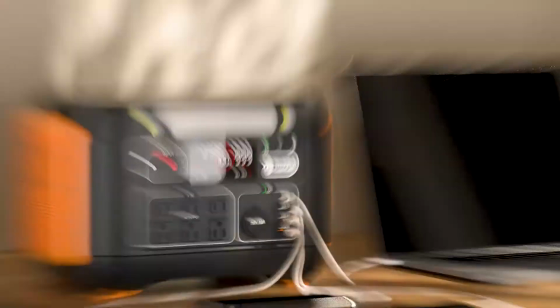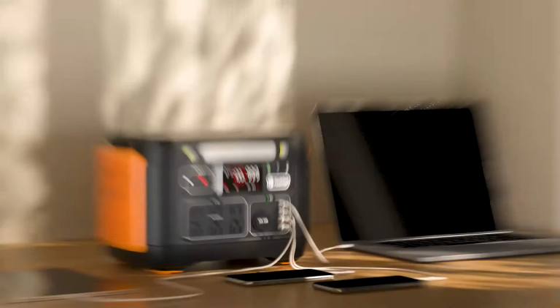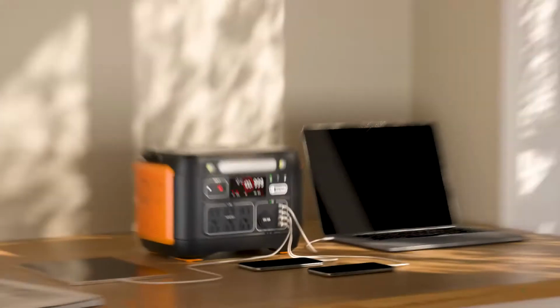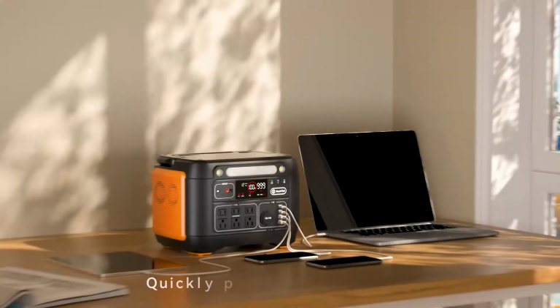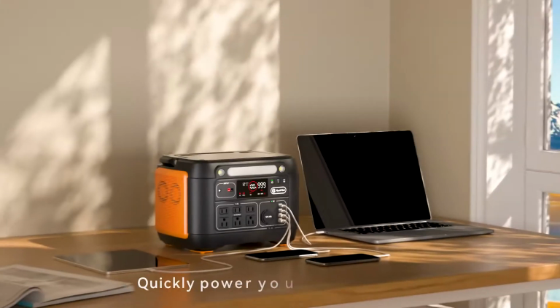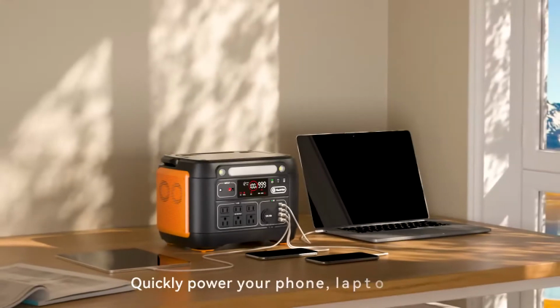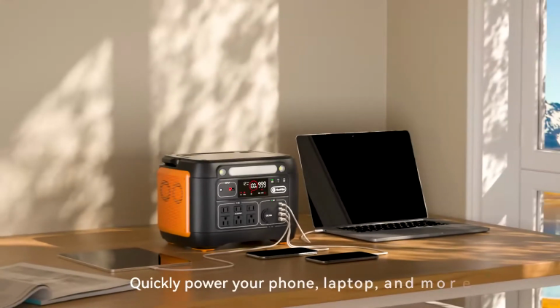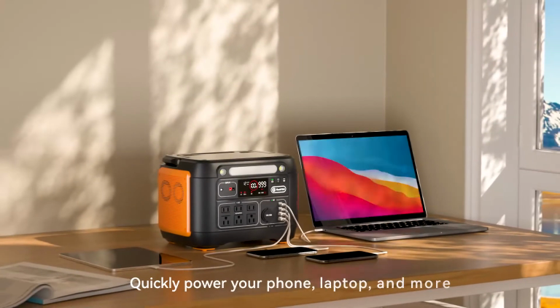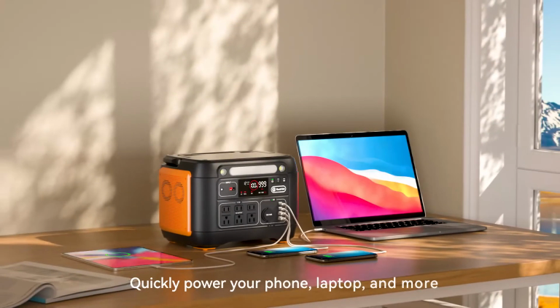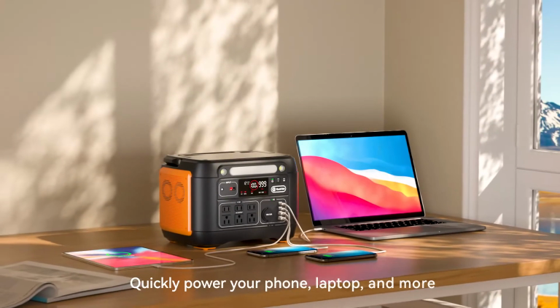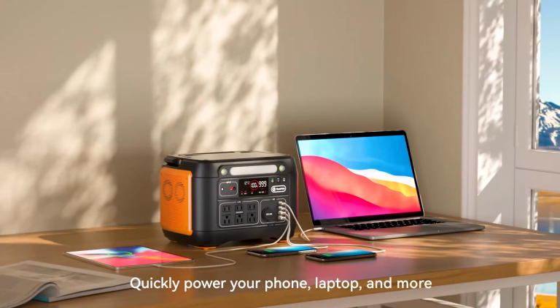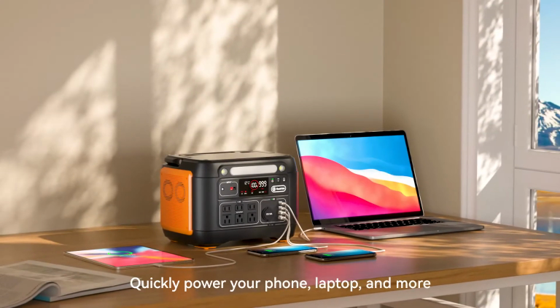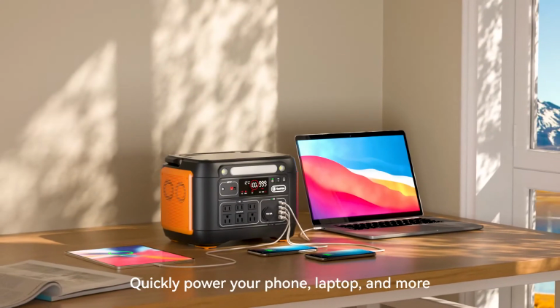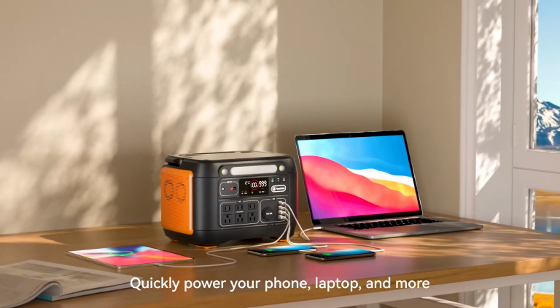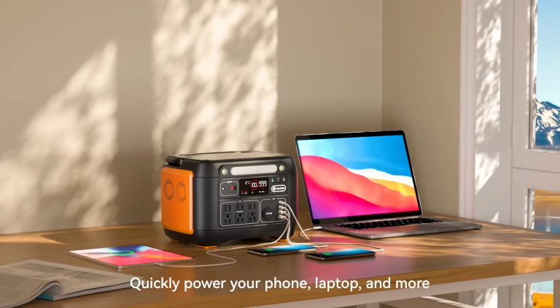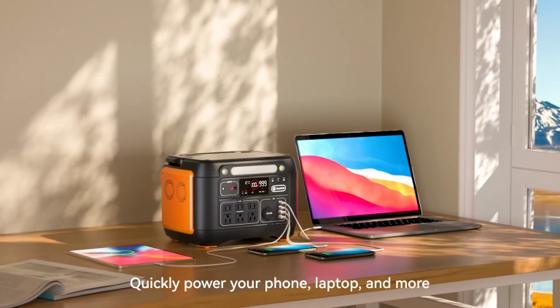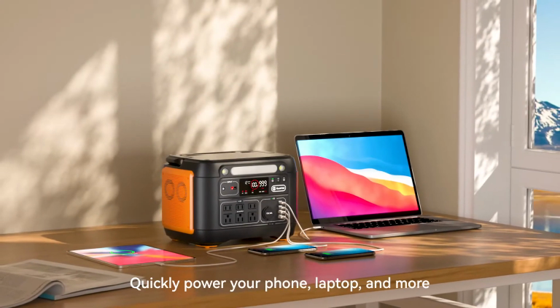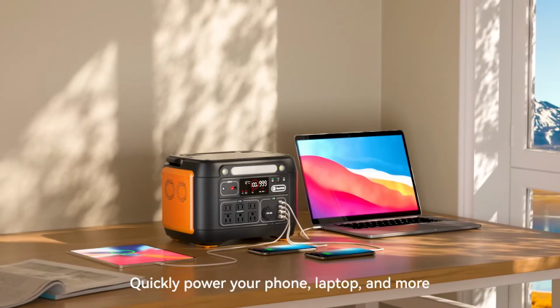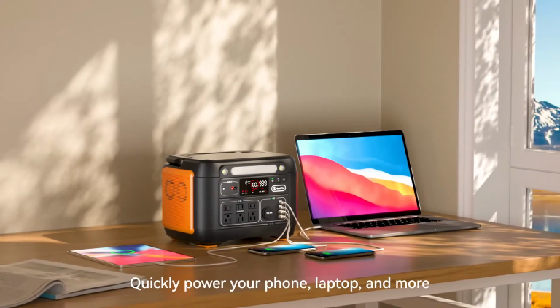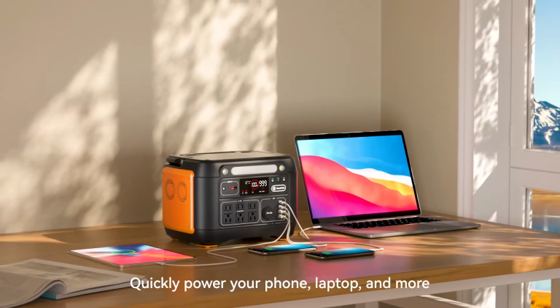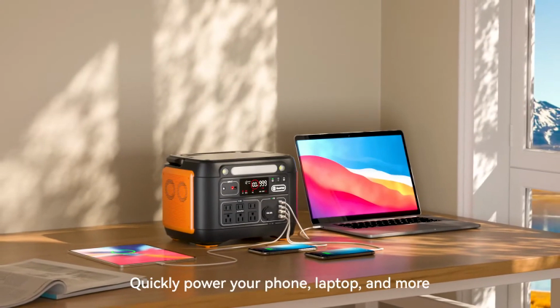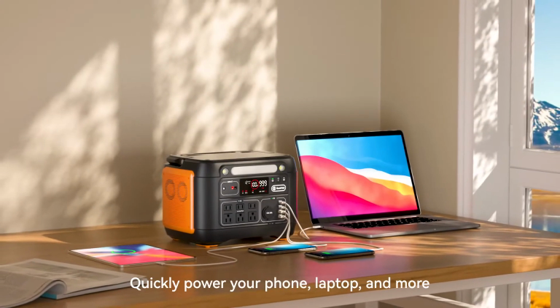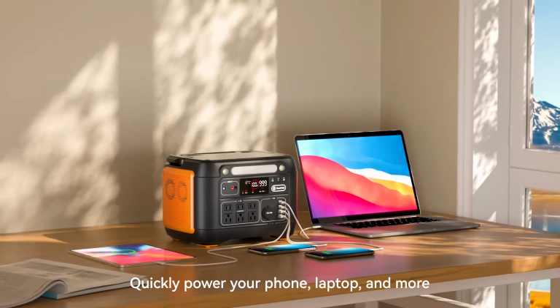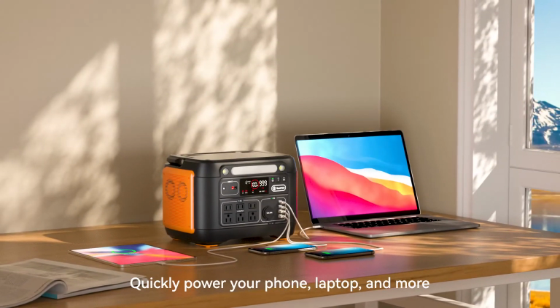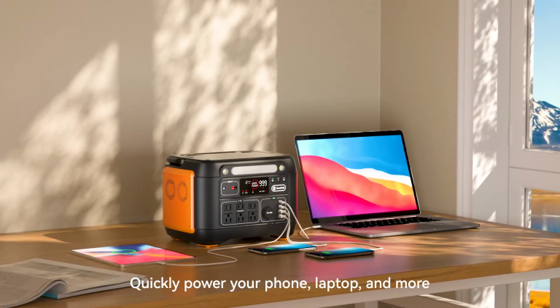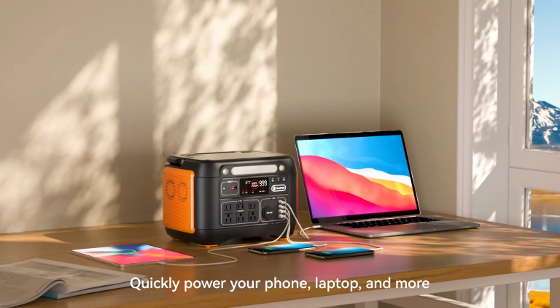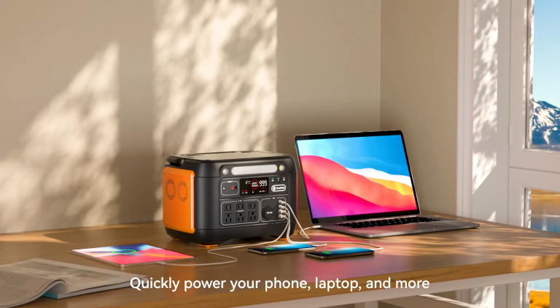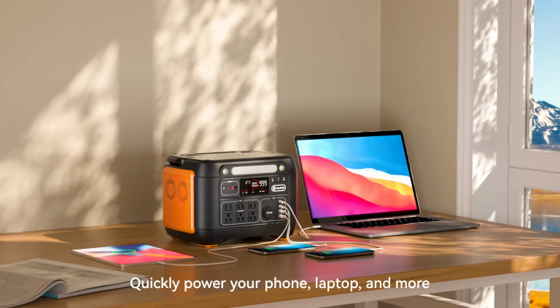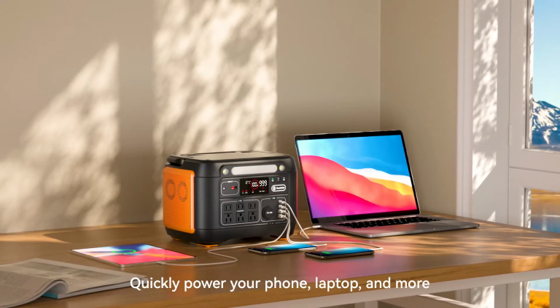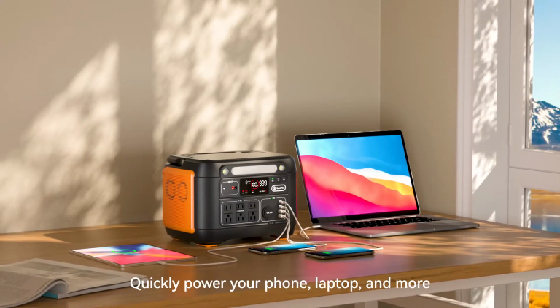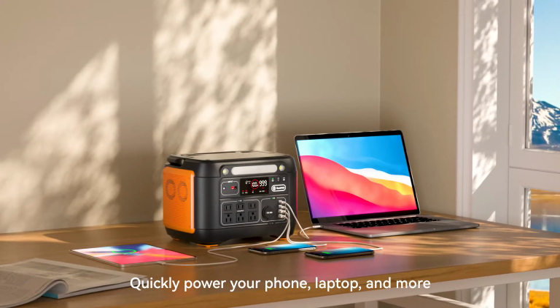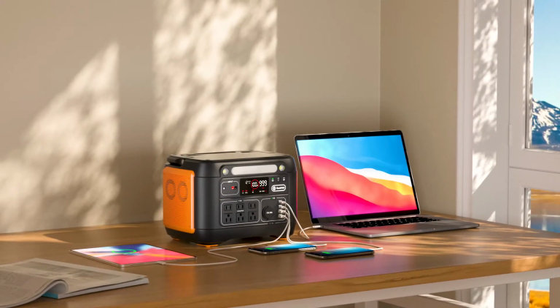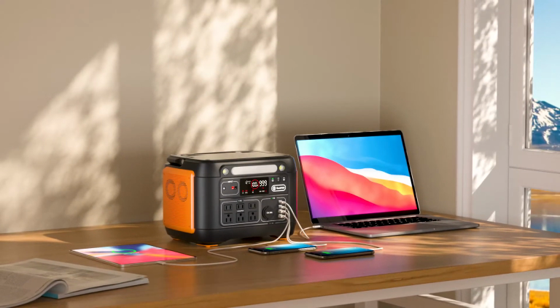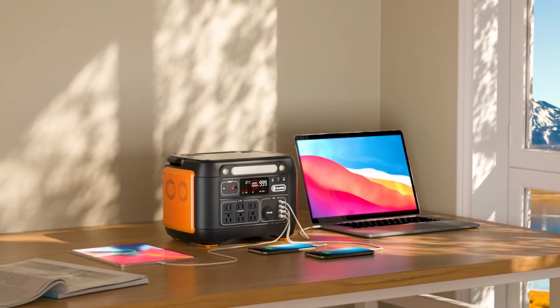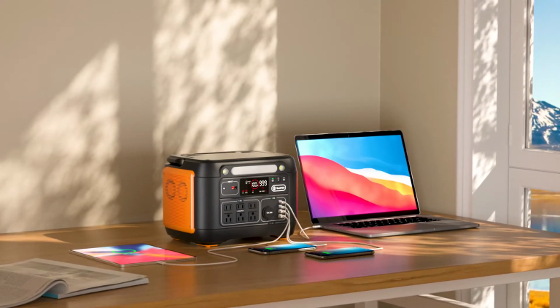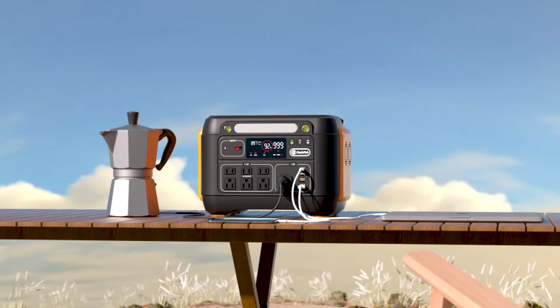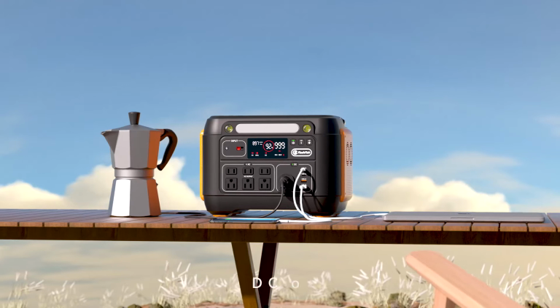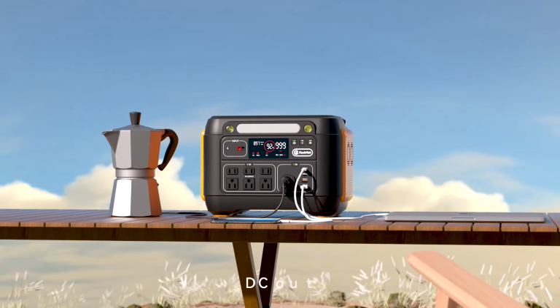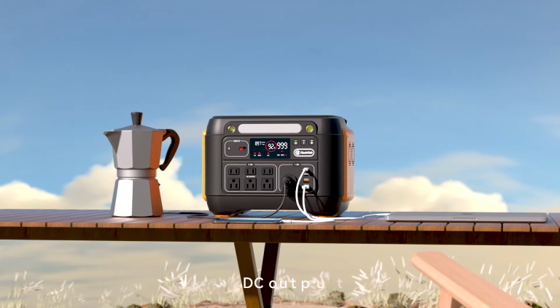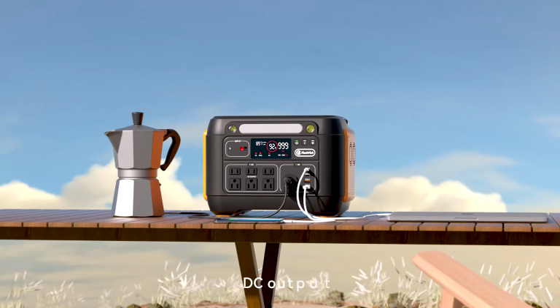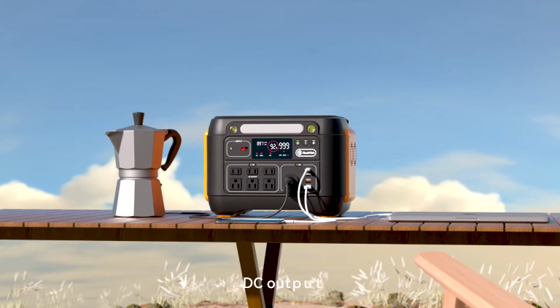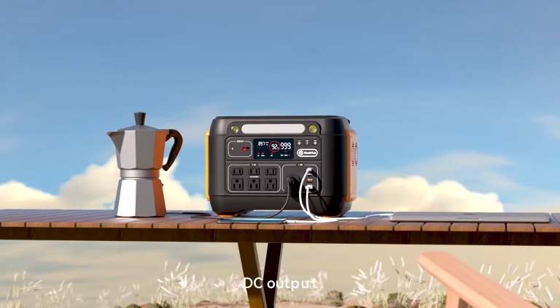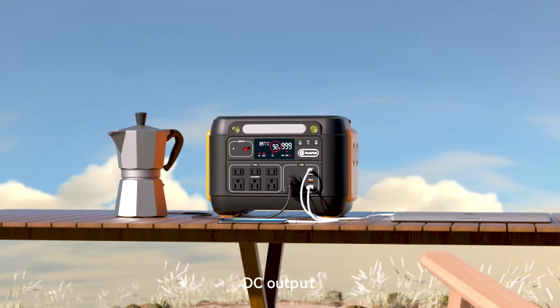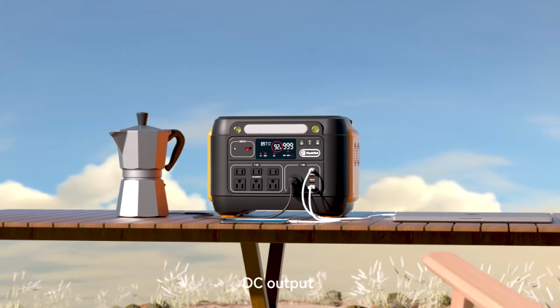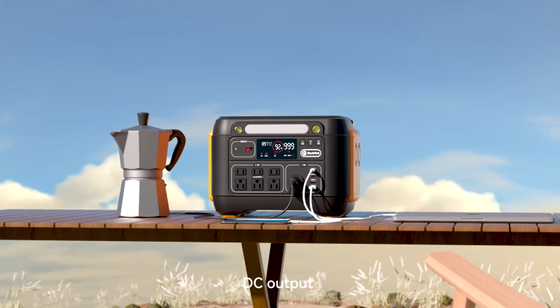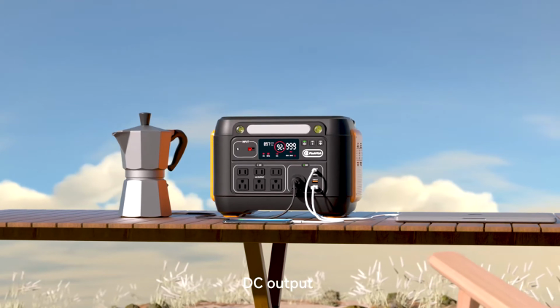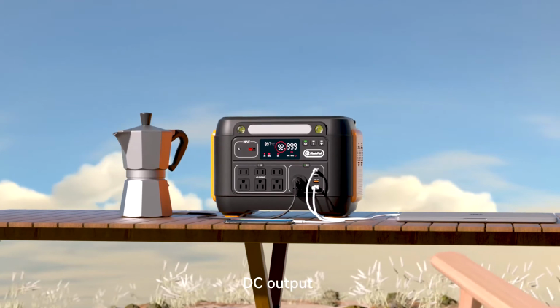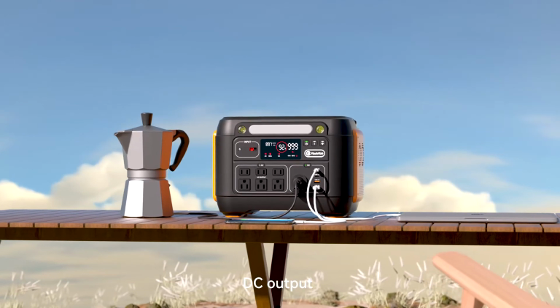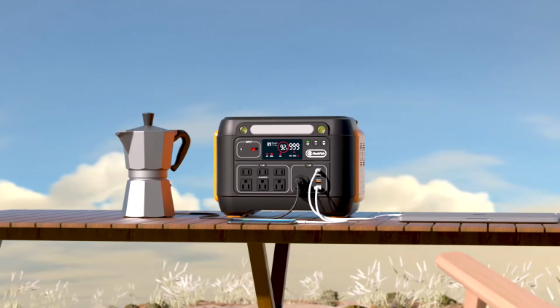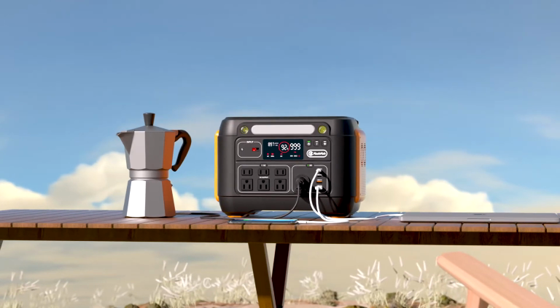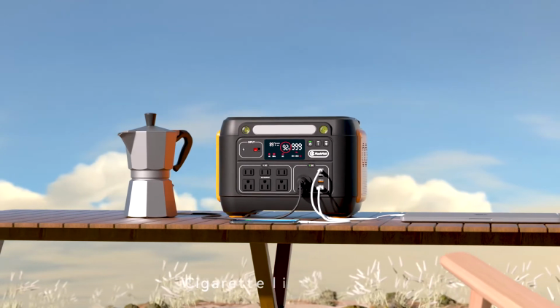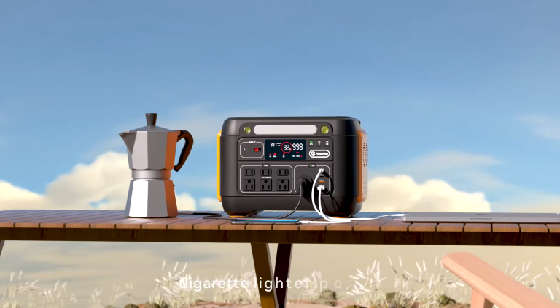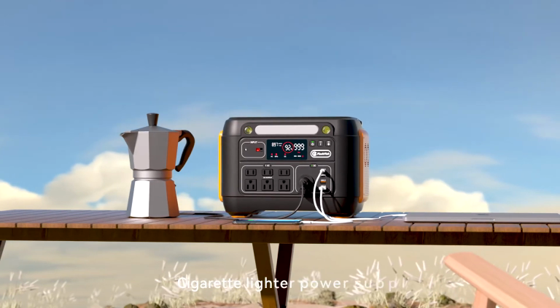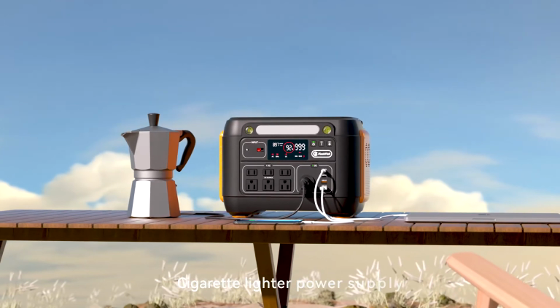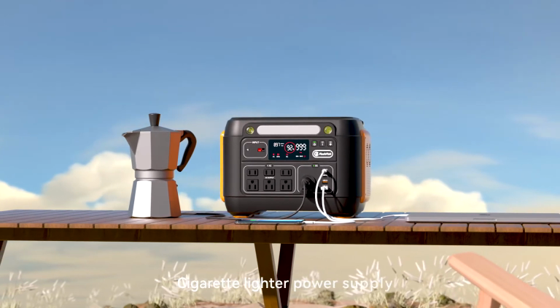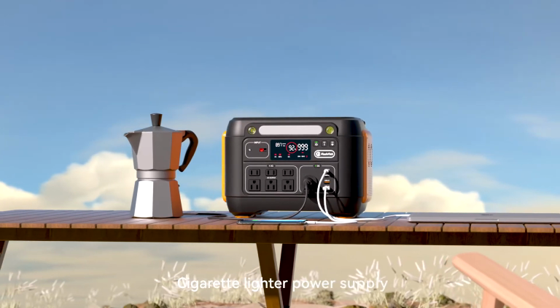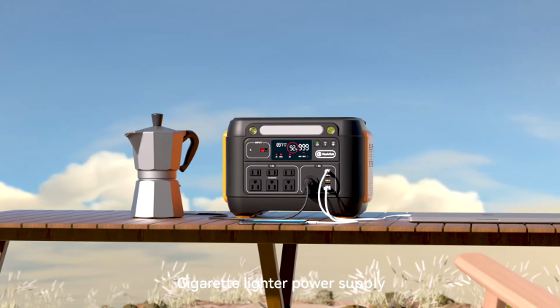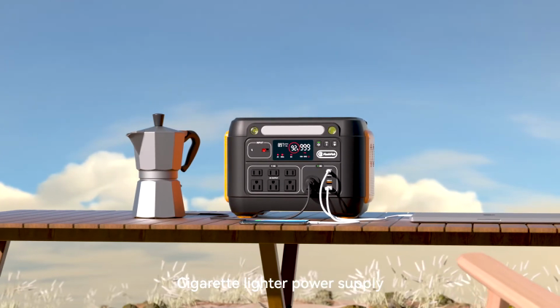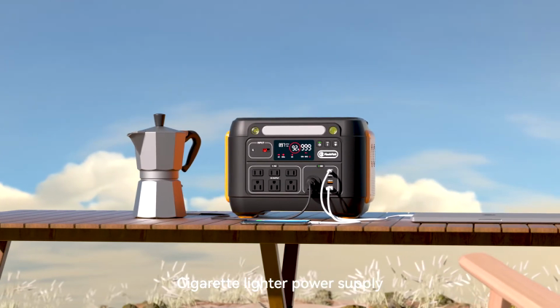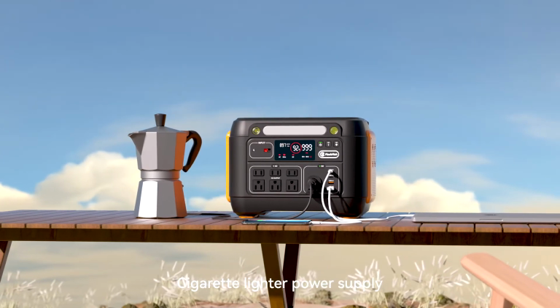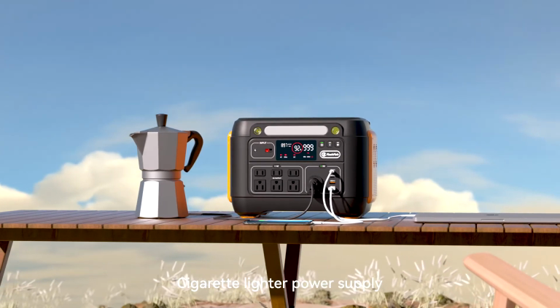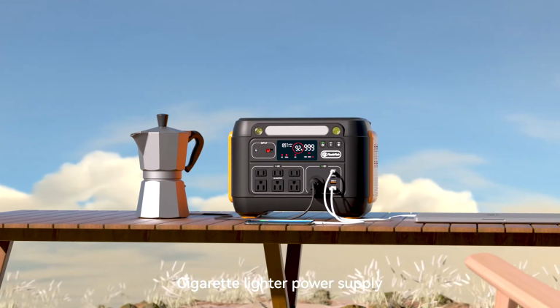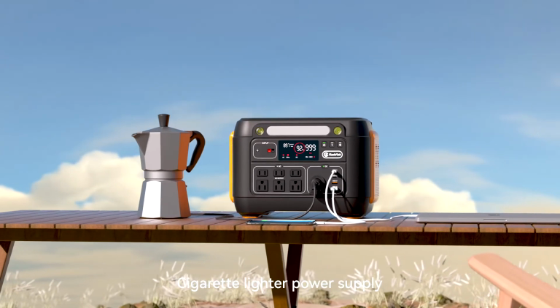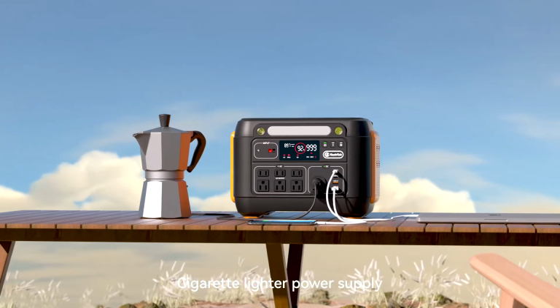Quickly power your phone, laptop, and more. DC output. Cigarette lighter power supply.